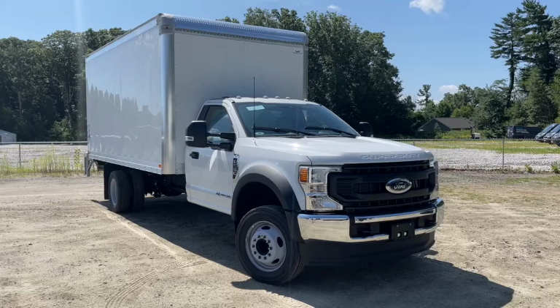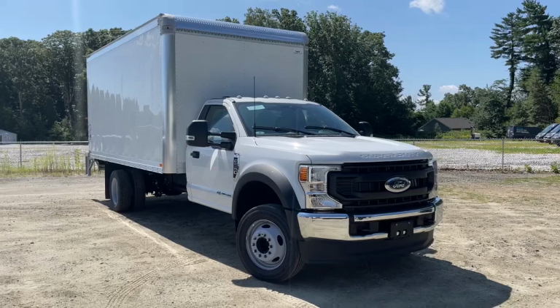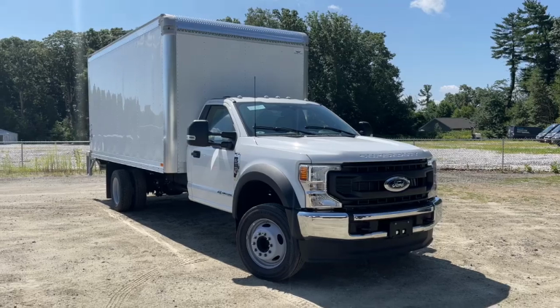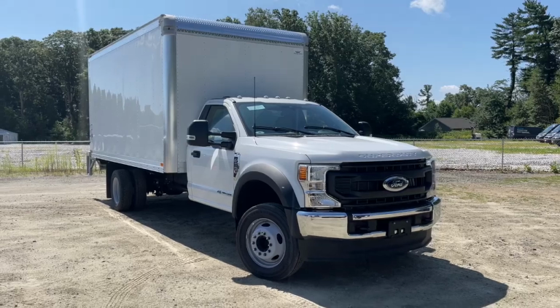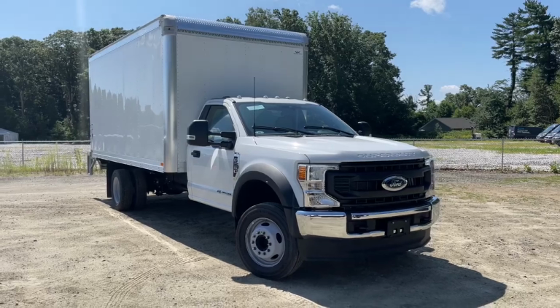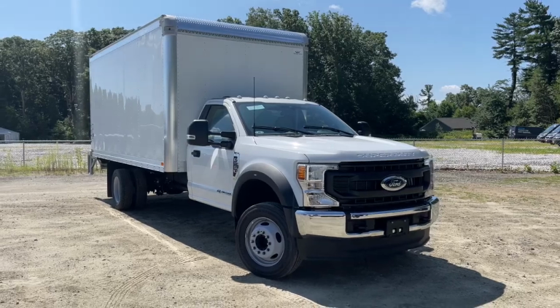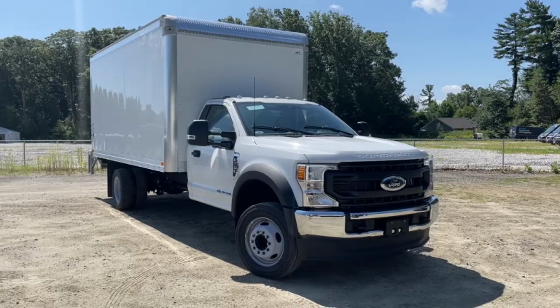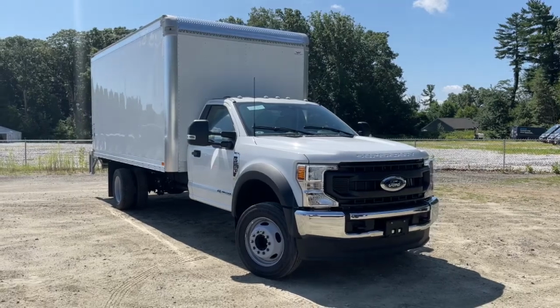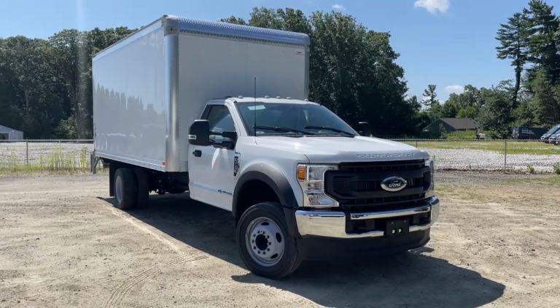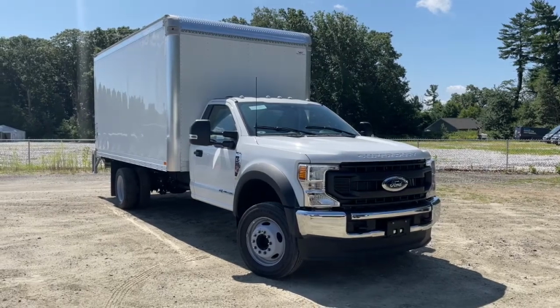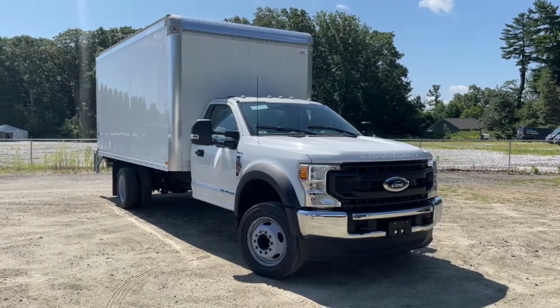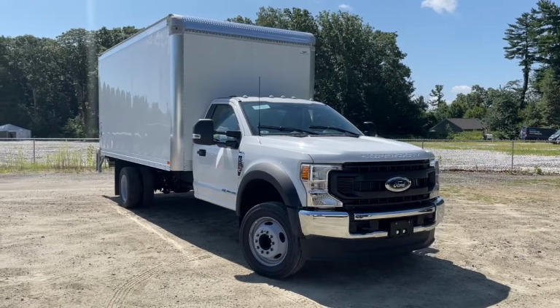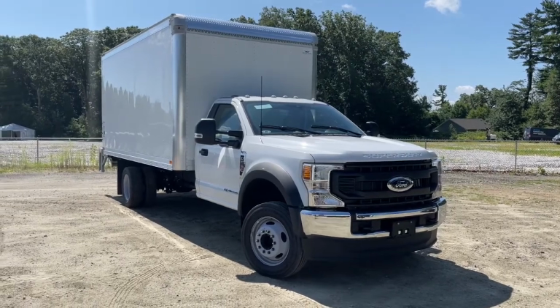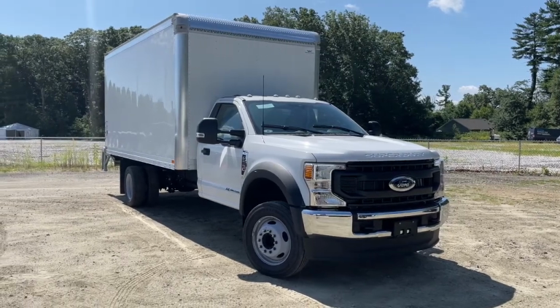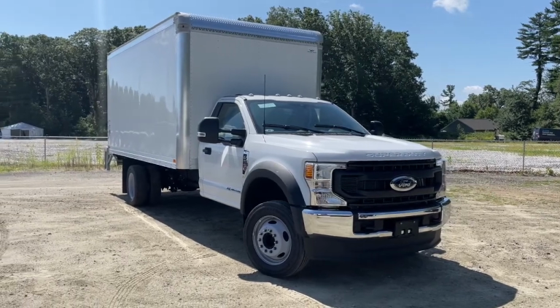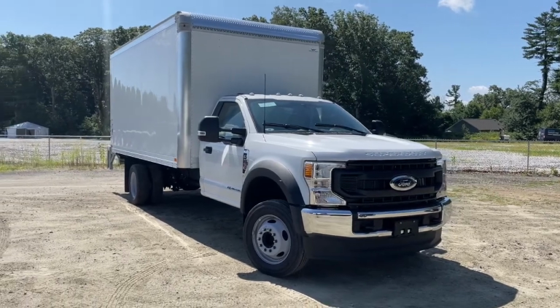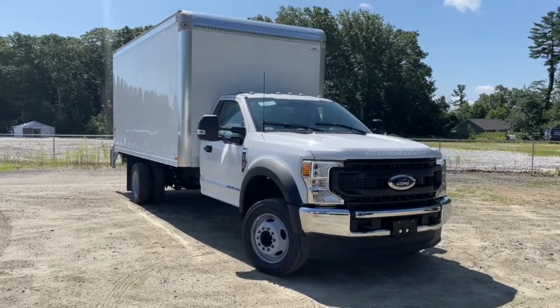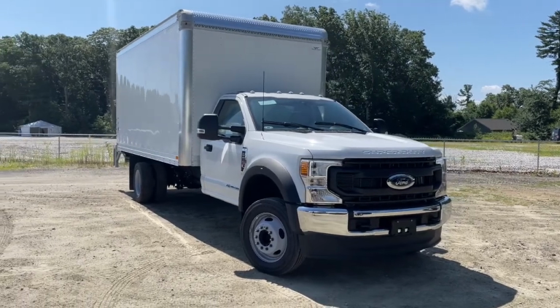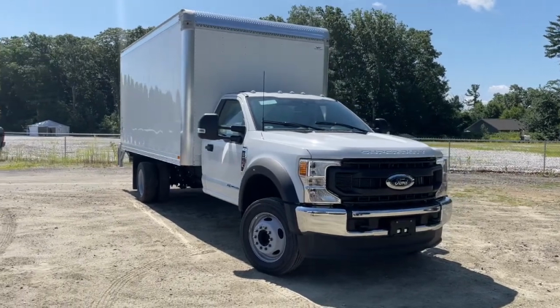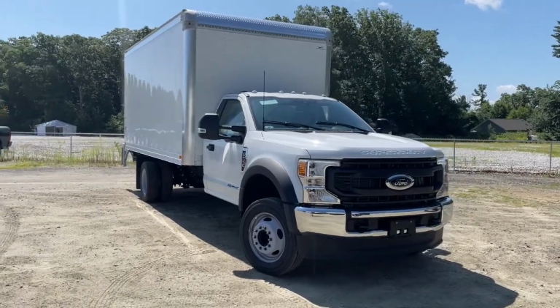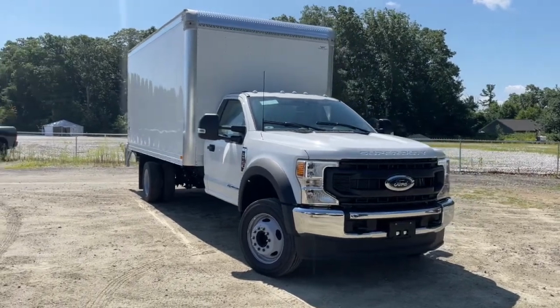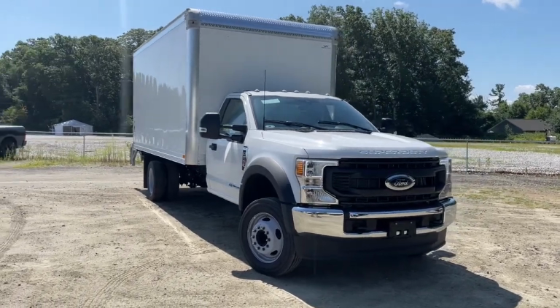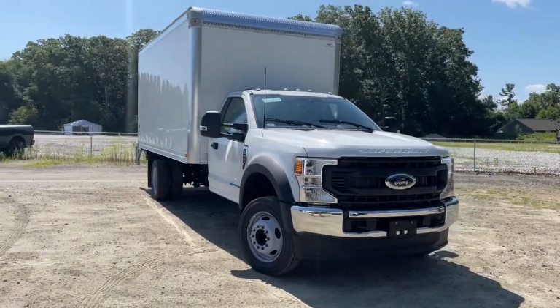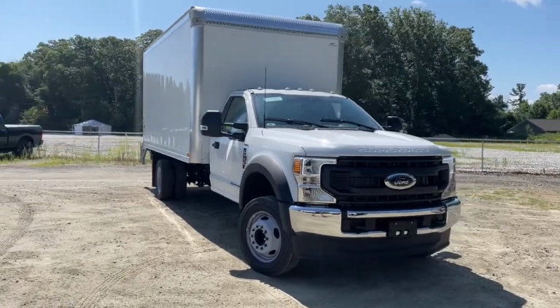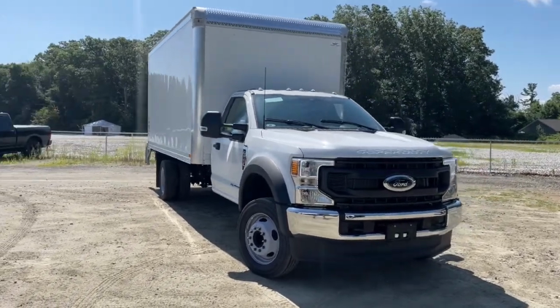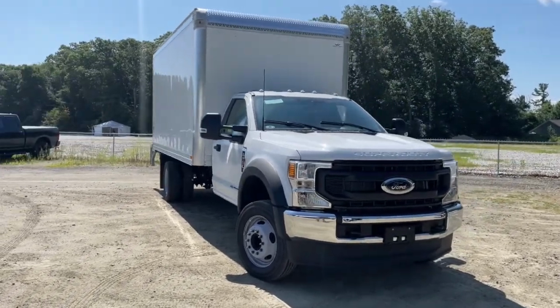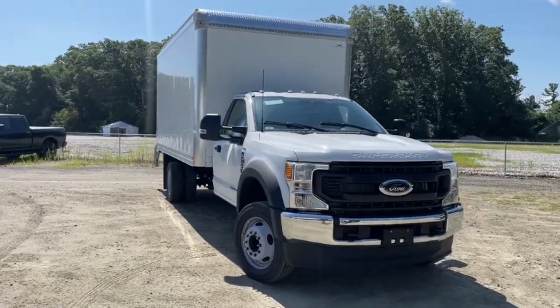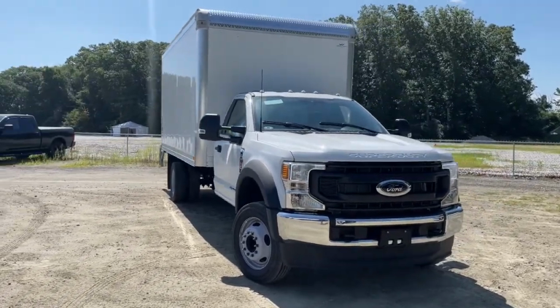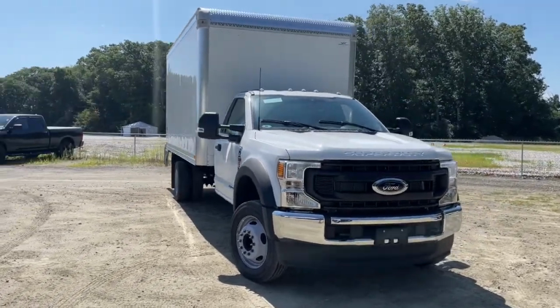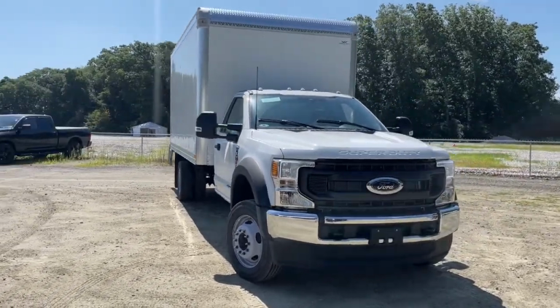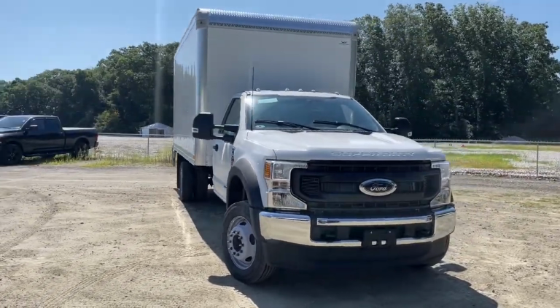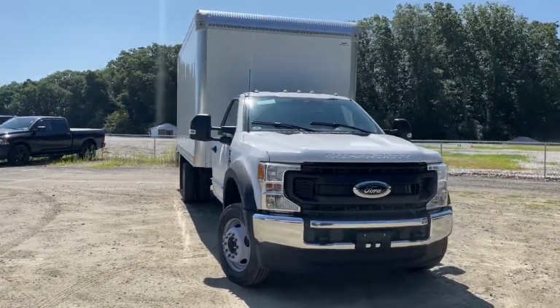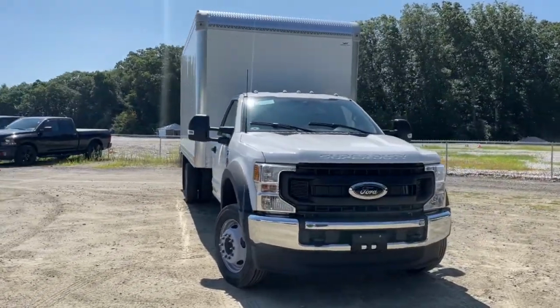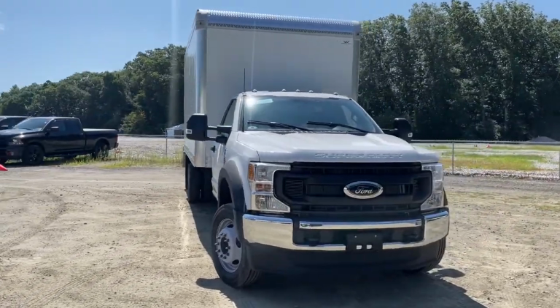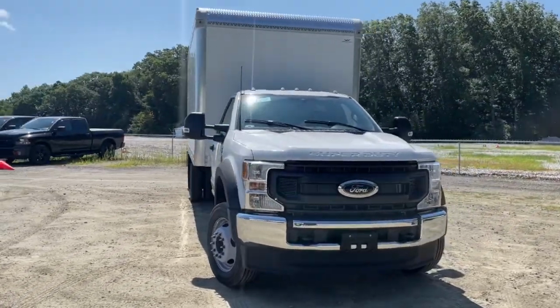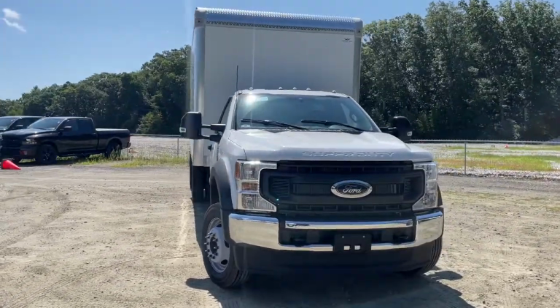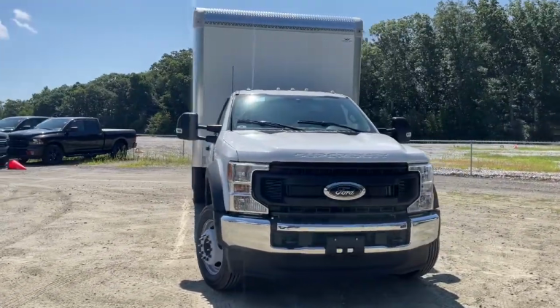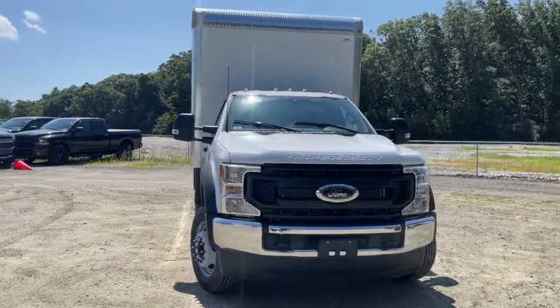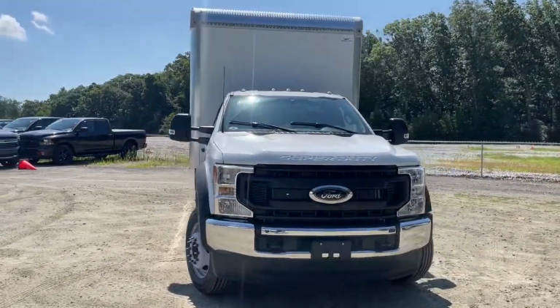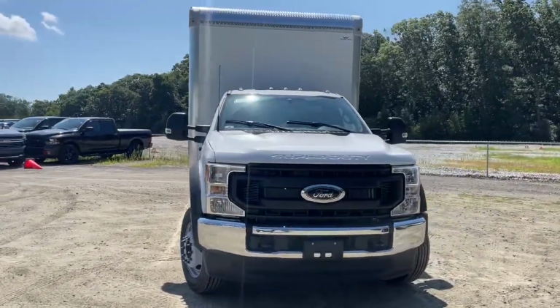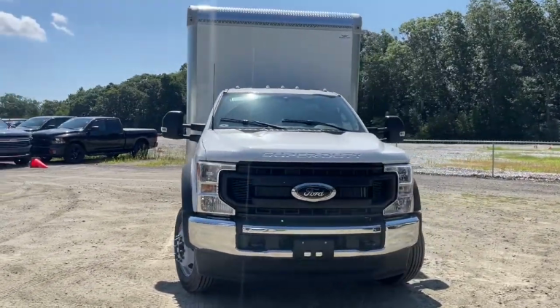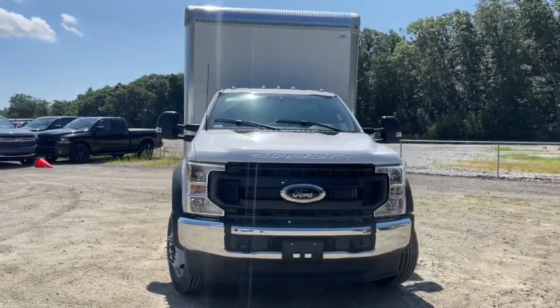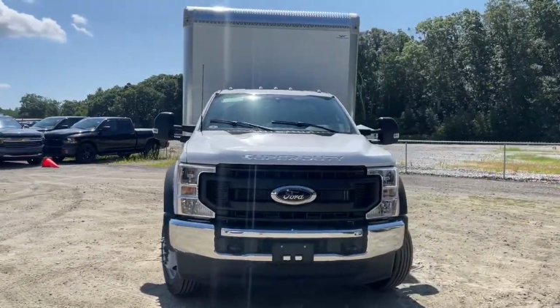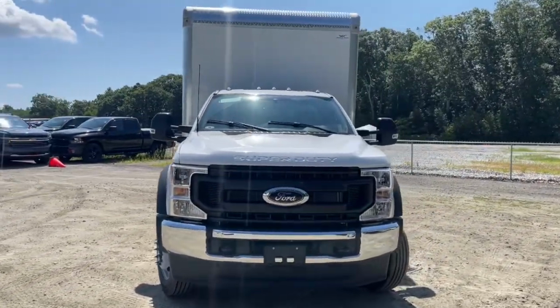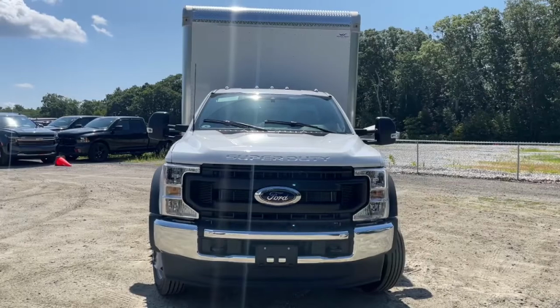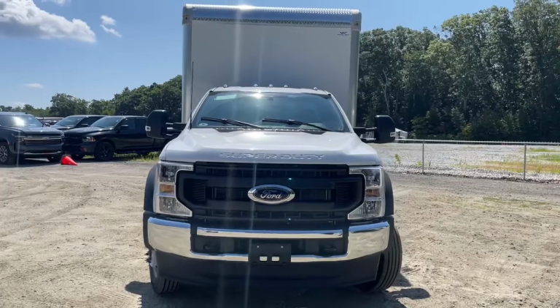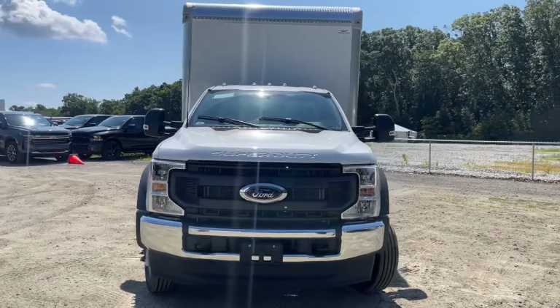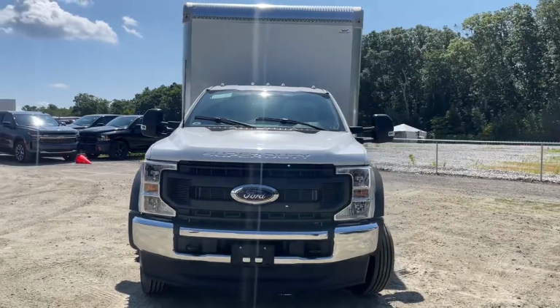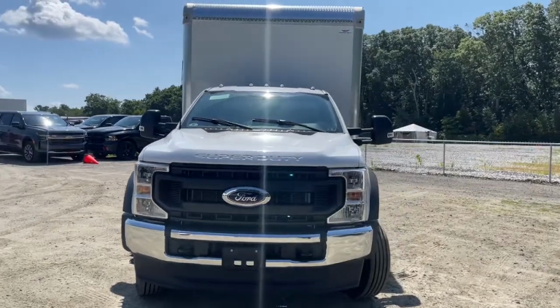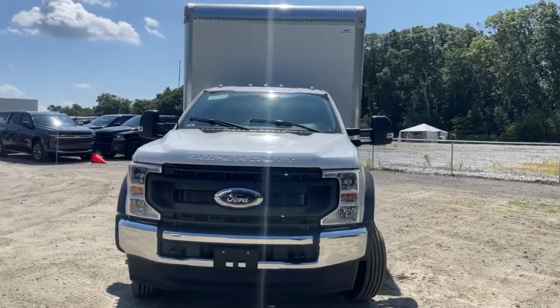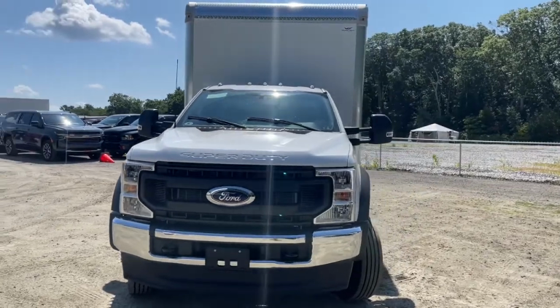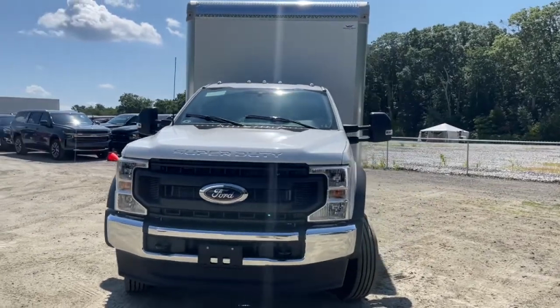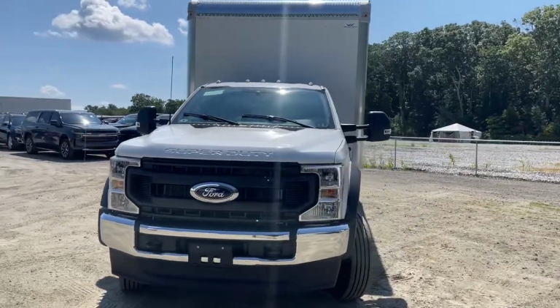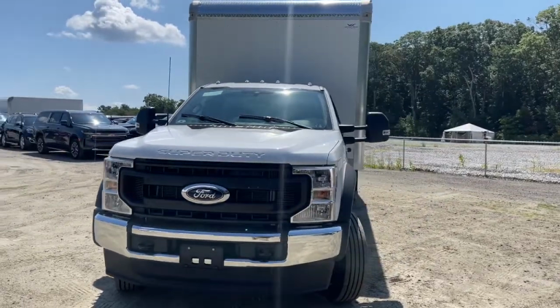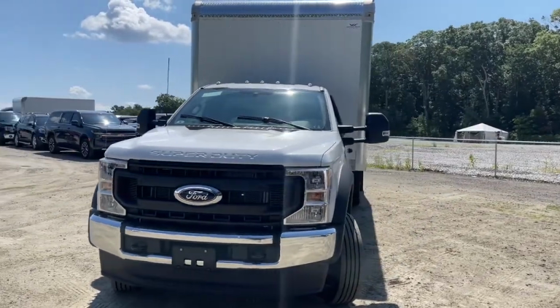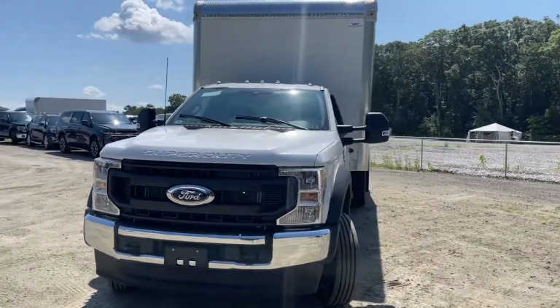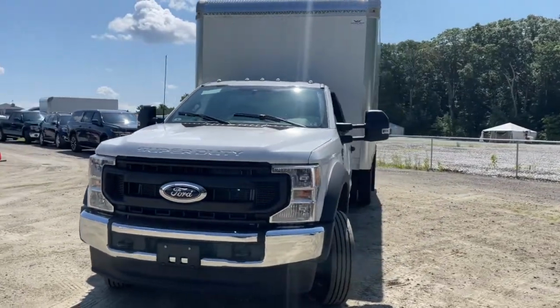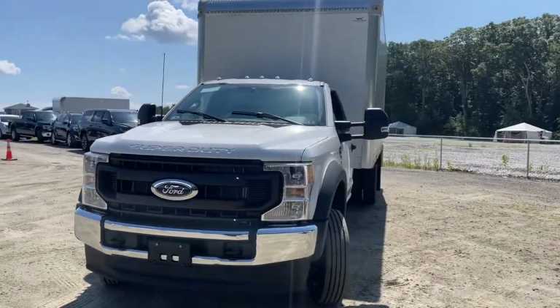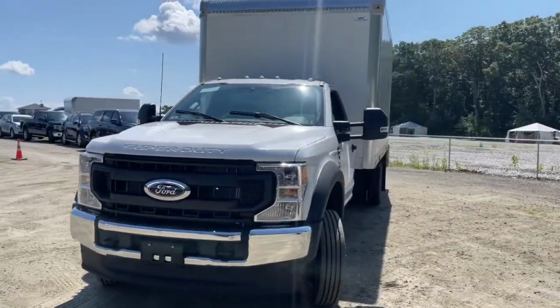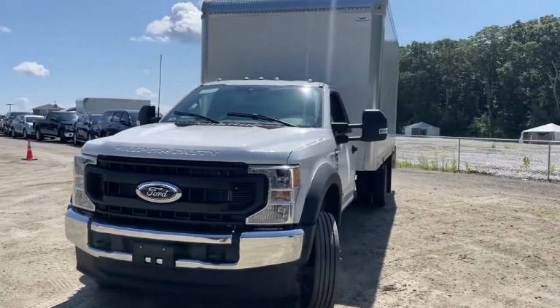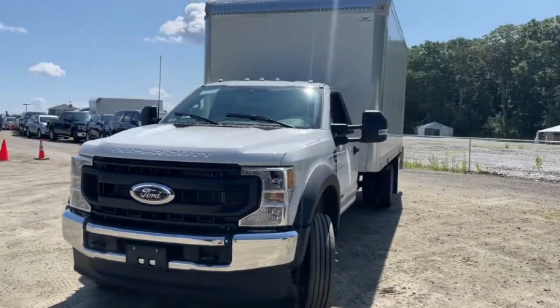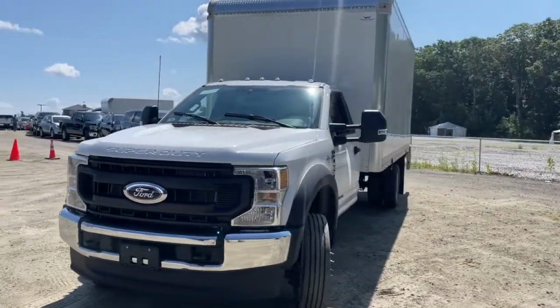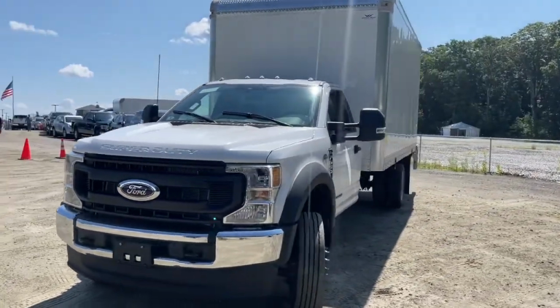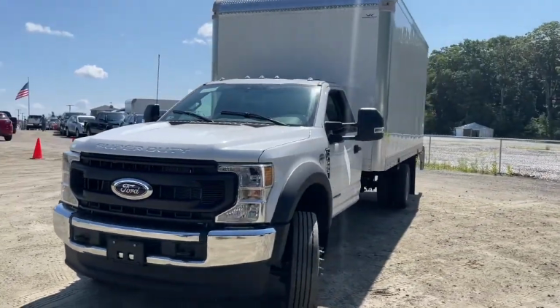You will be amazed by this 2022 Ford Super Duty. Get the full-size pickup you can count on.